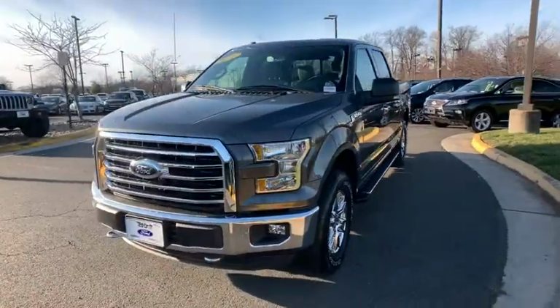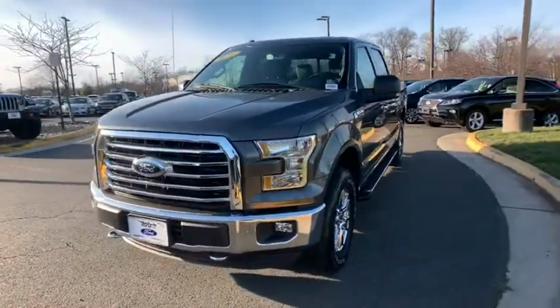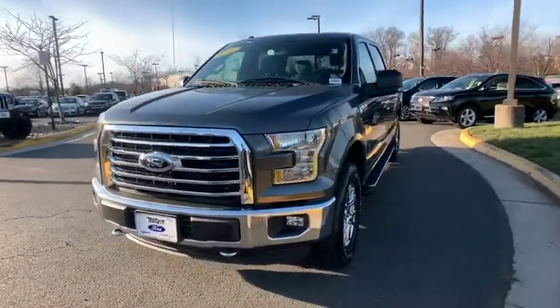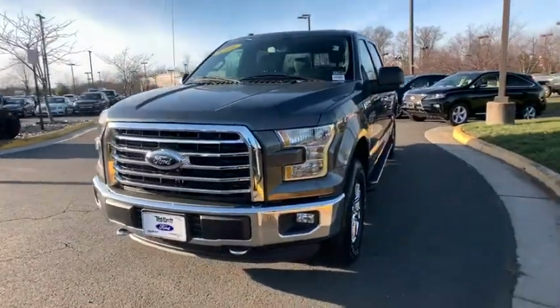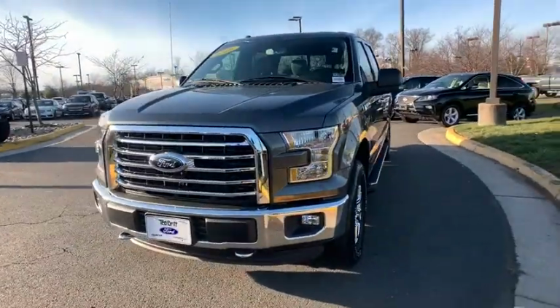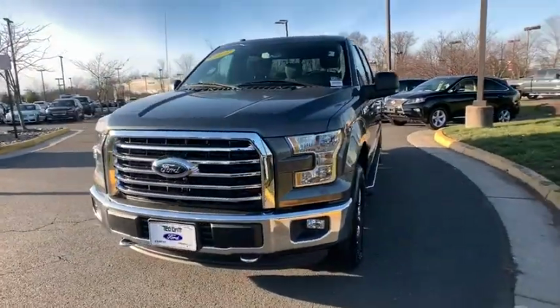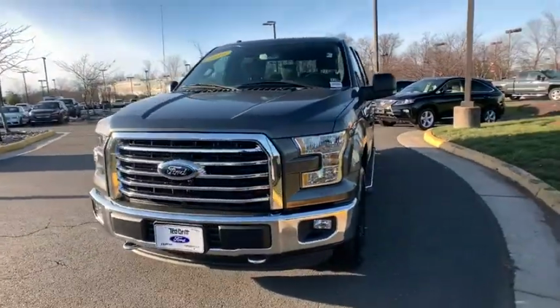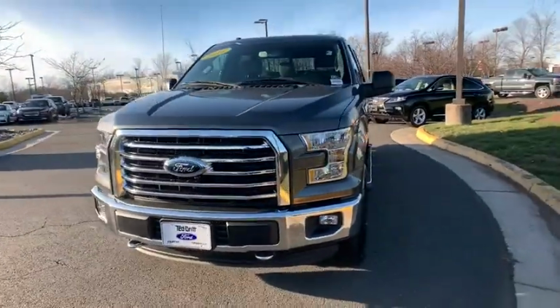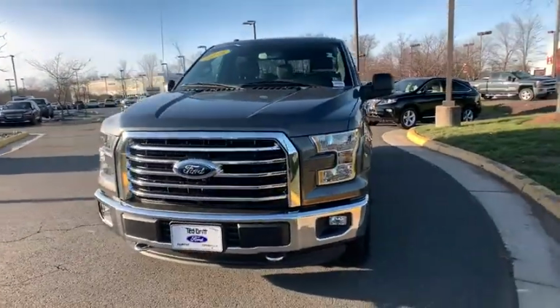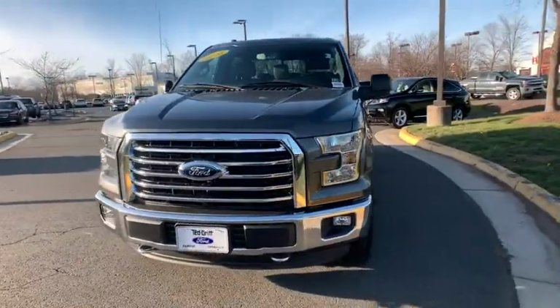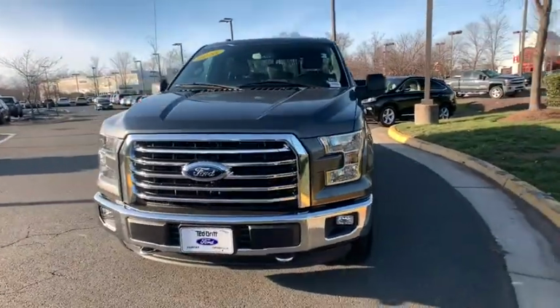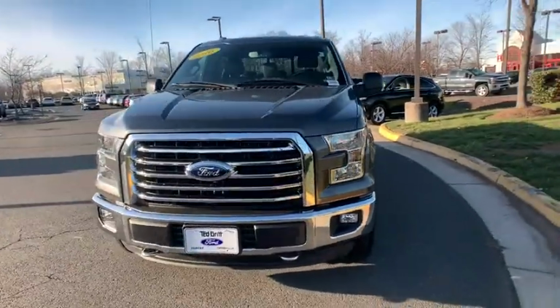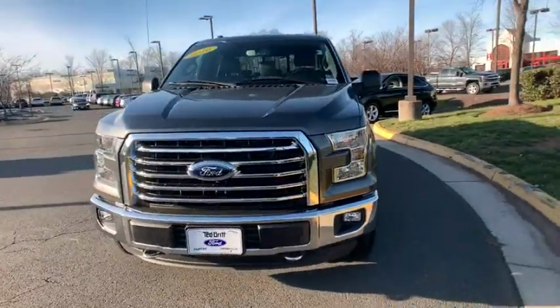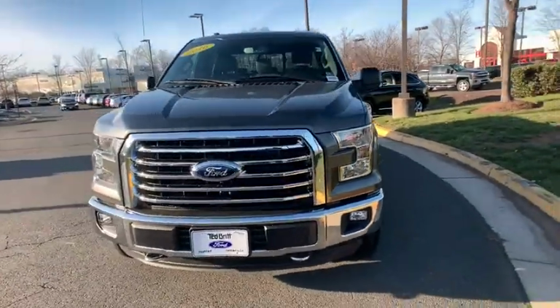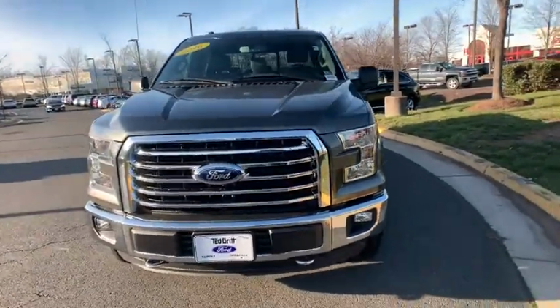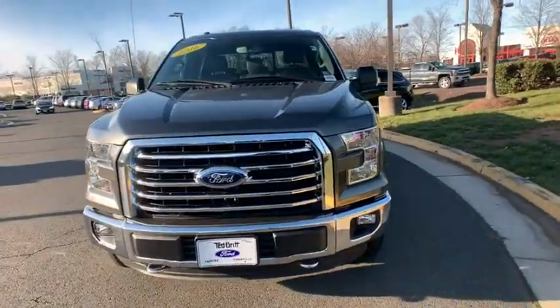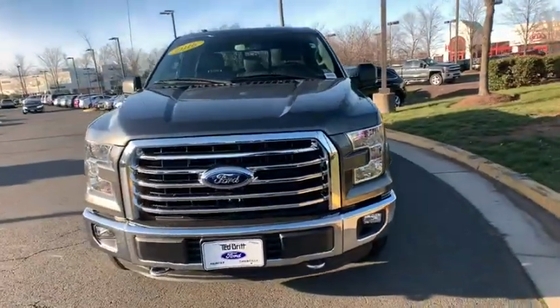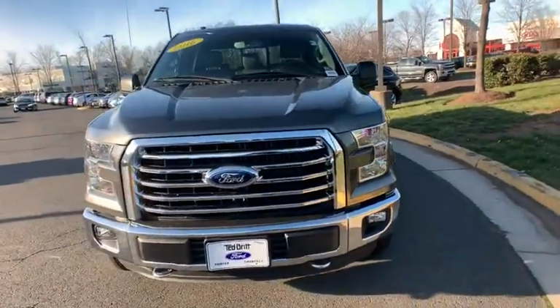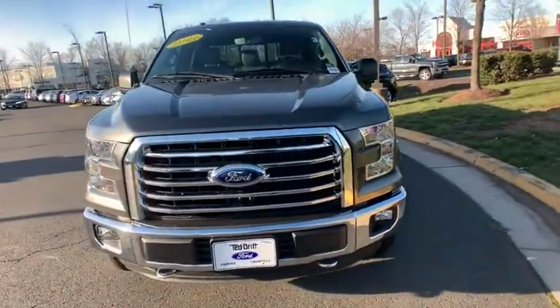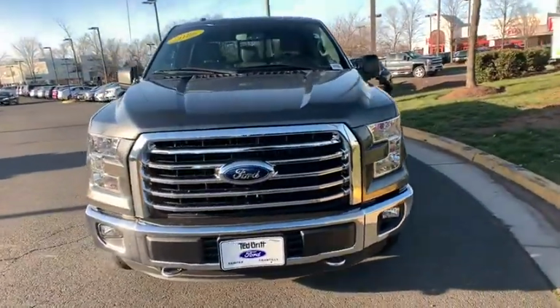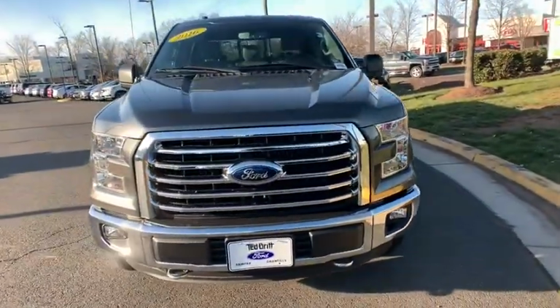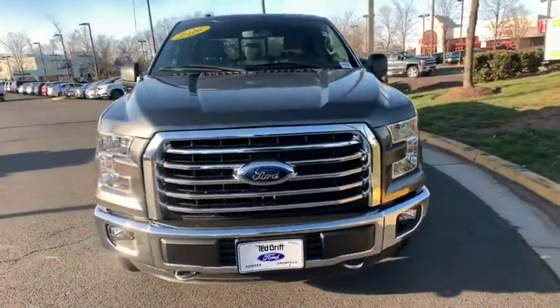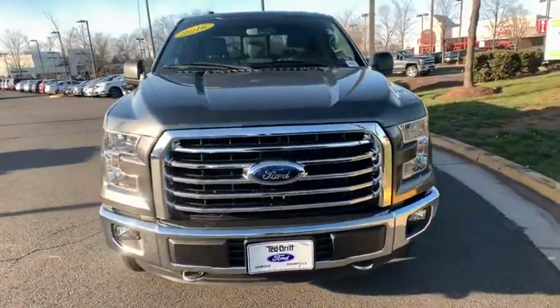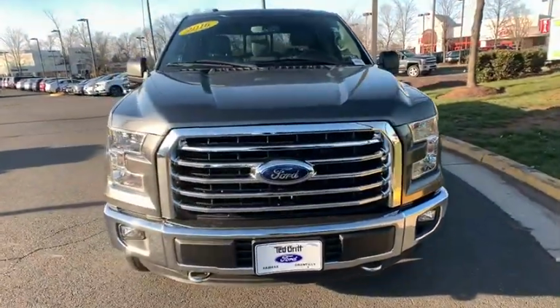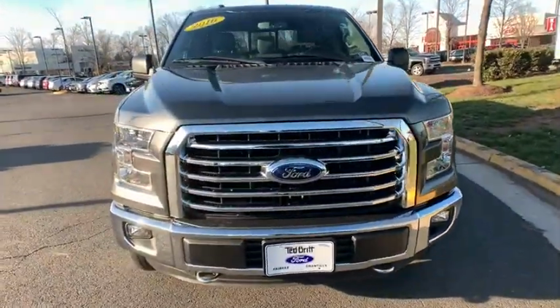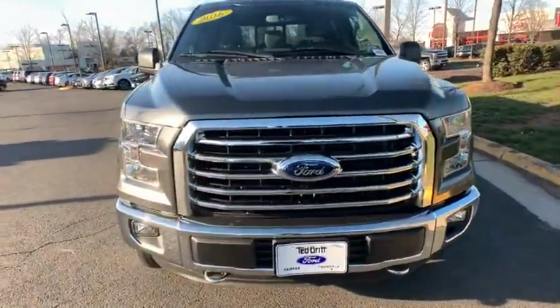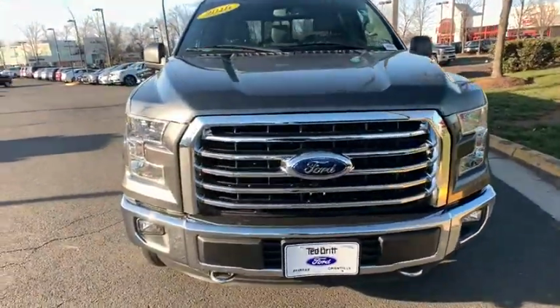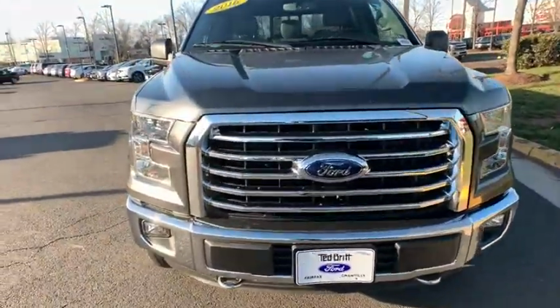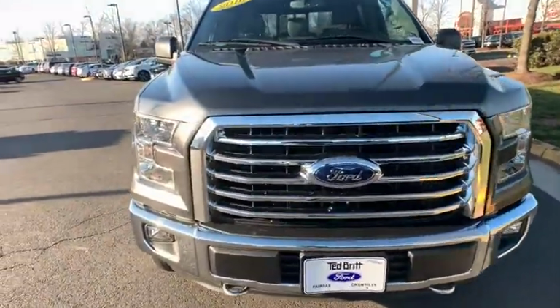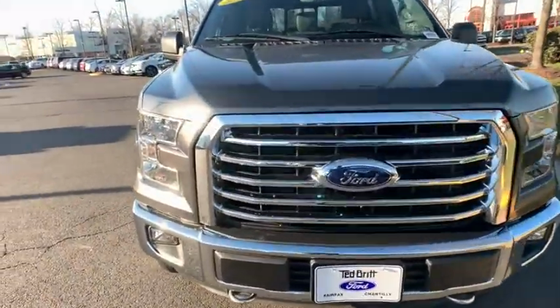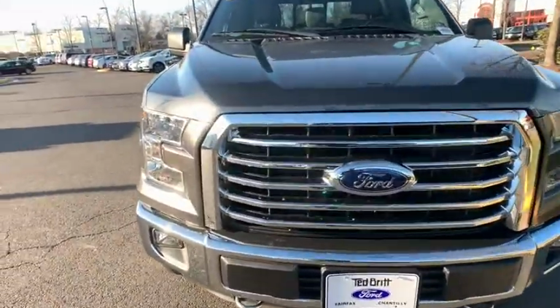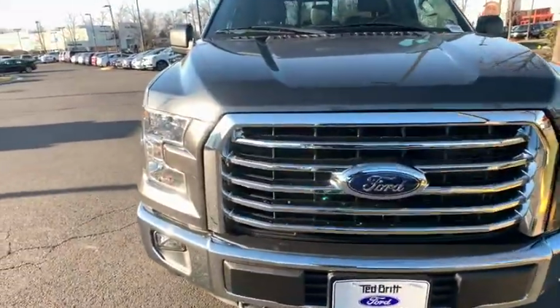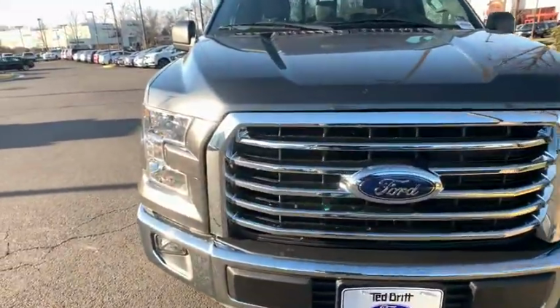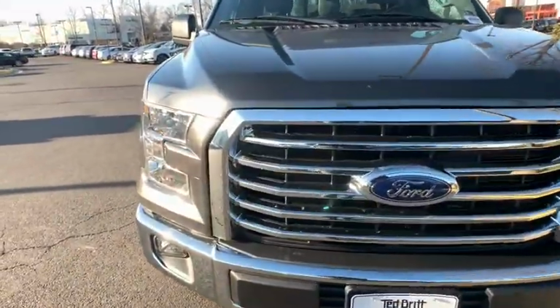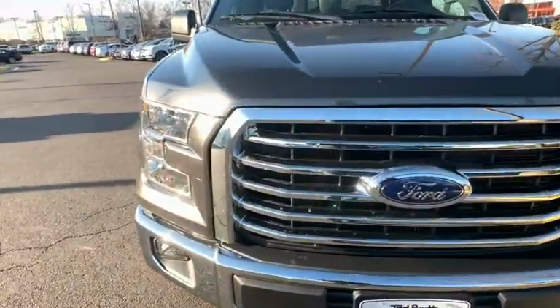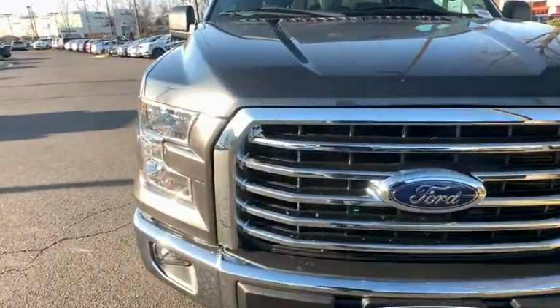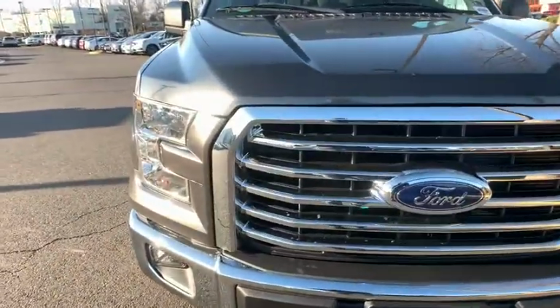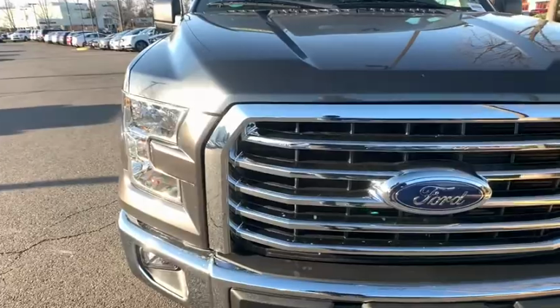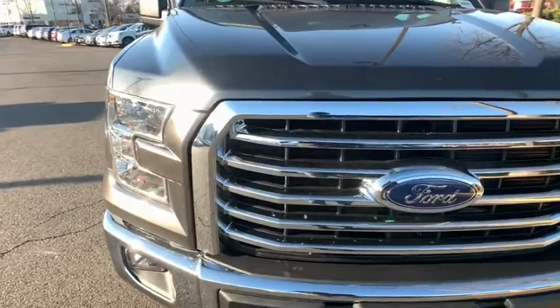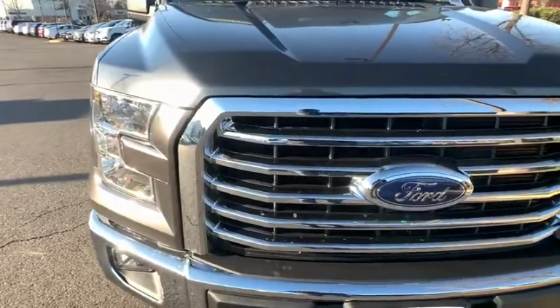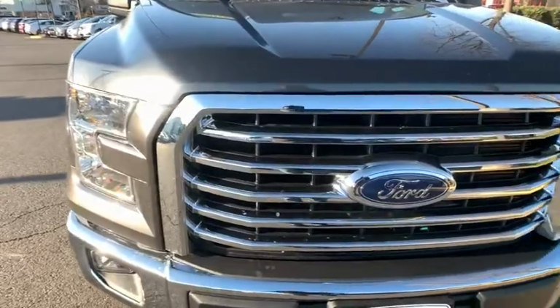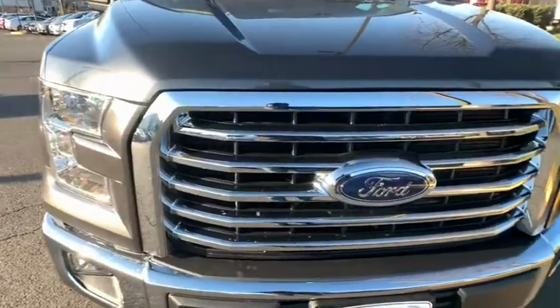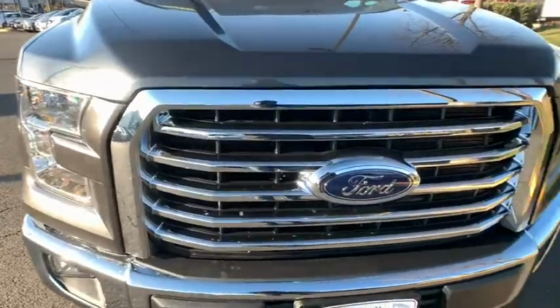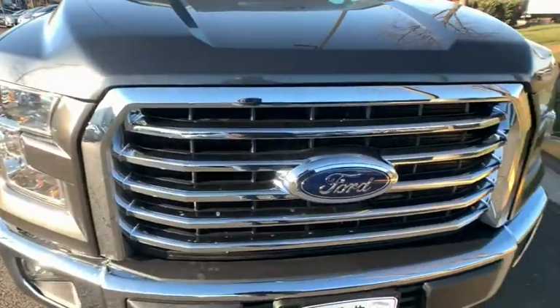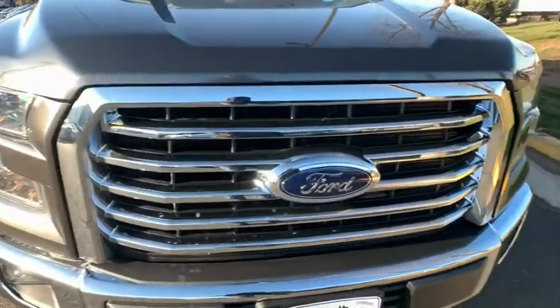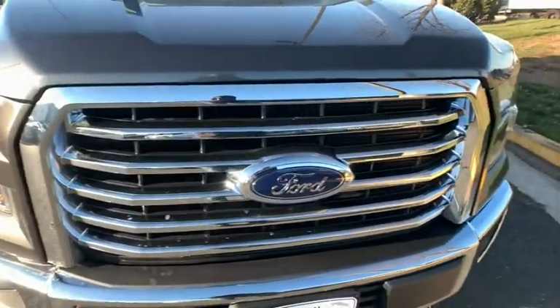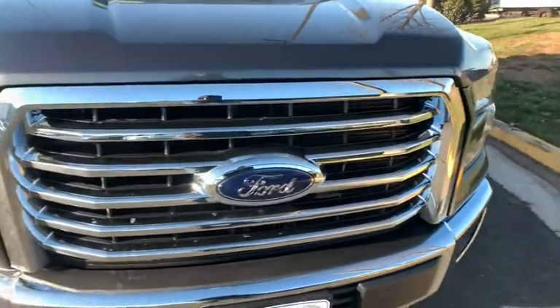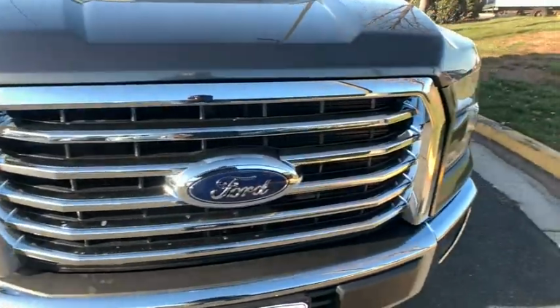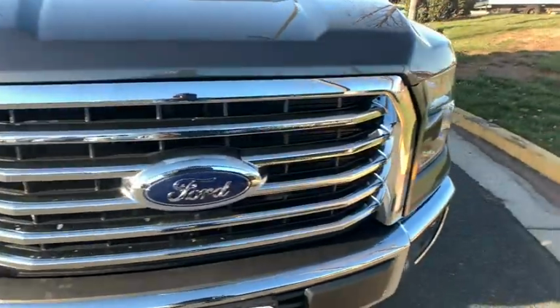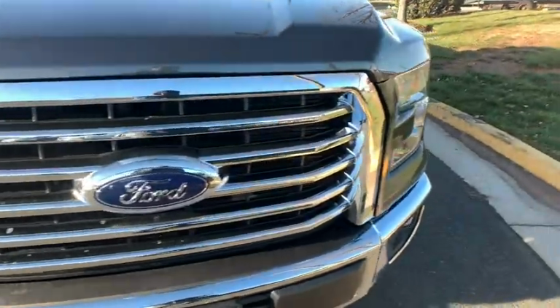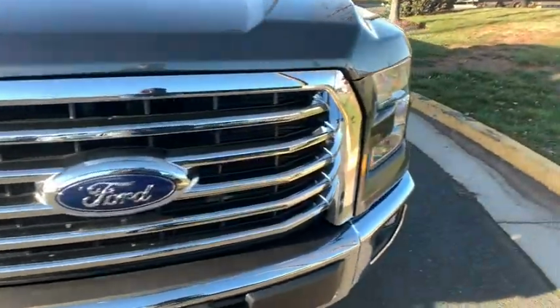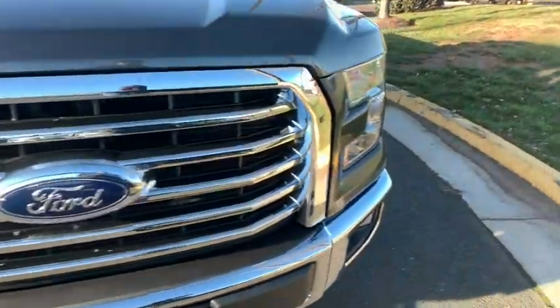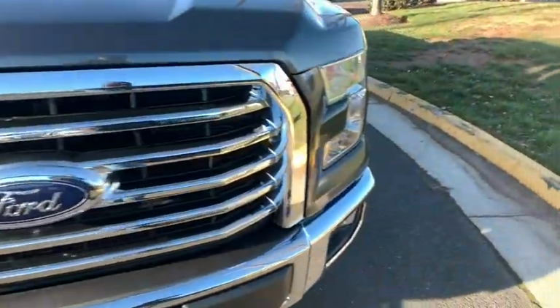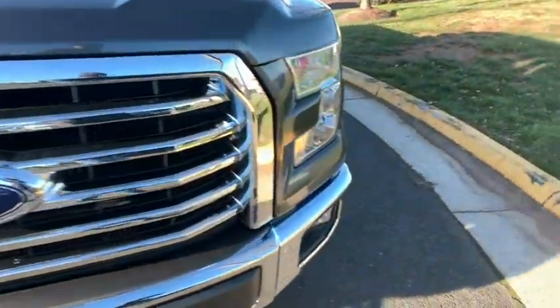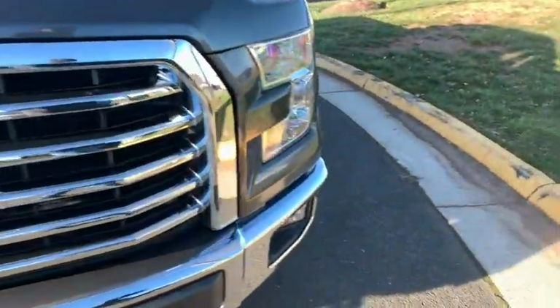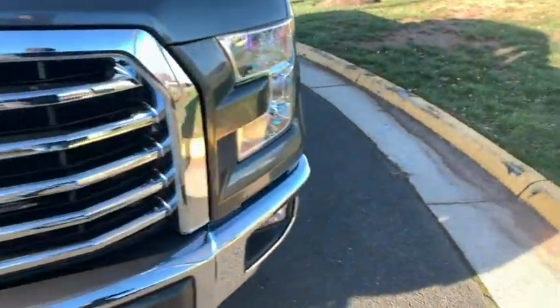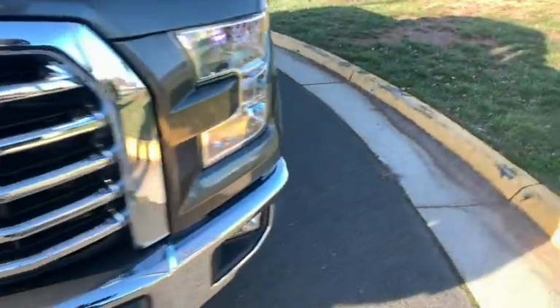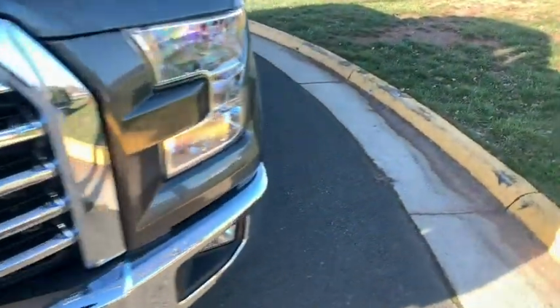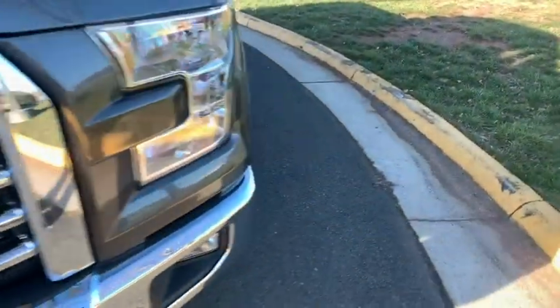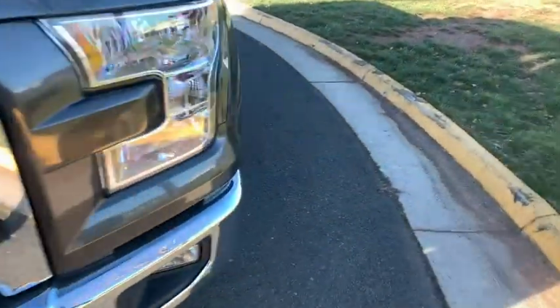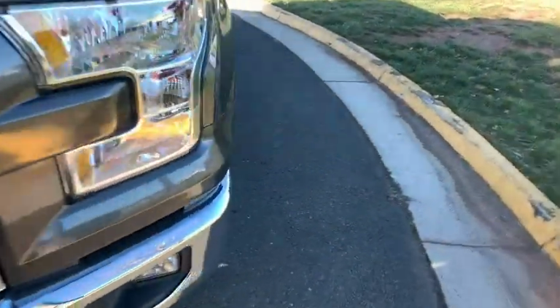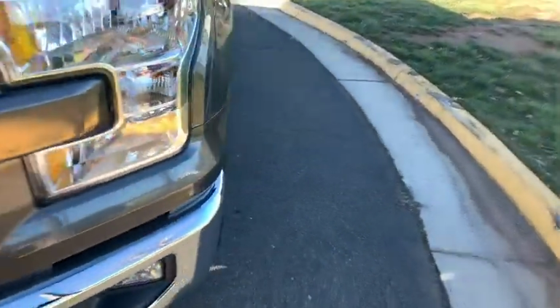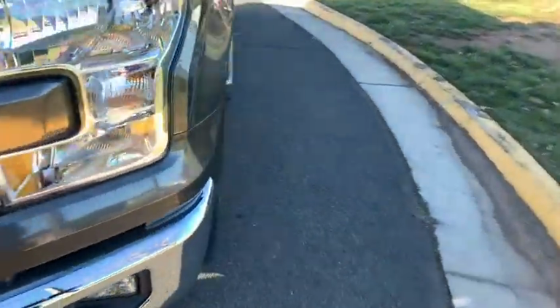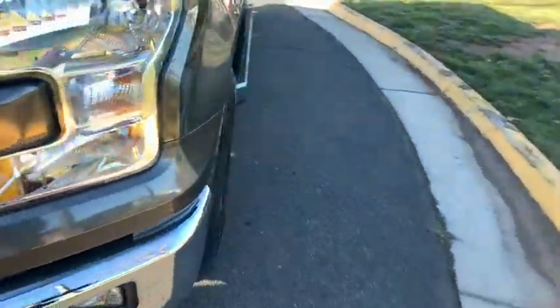Fog lamps. MP3 player. Security system. Wouldn't you look great in this vehicle? Stop in today and see for yourself.